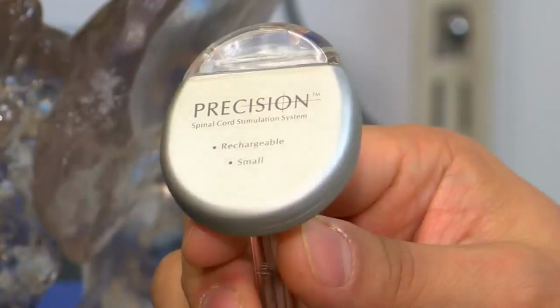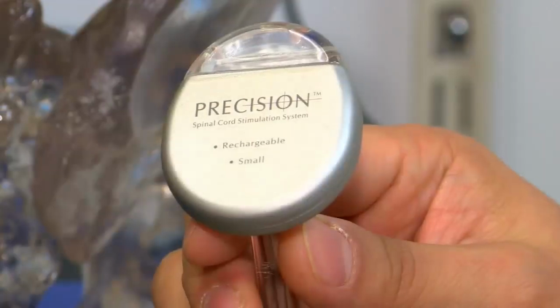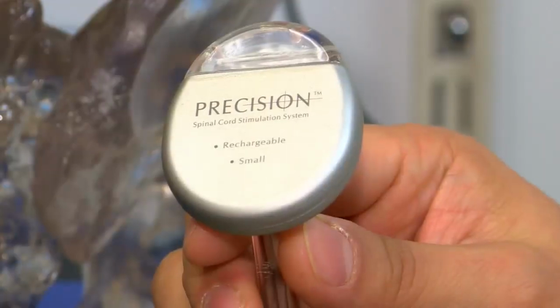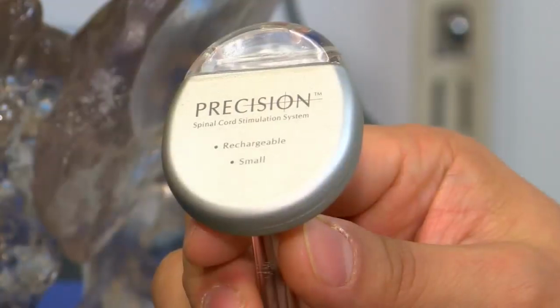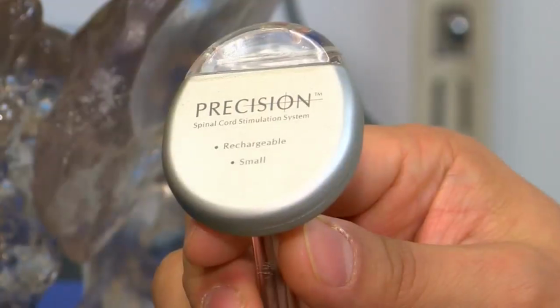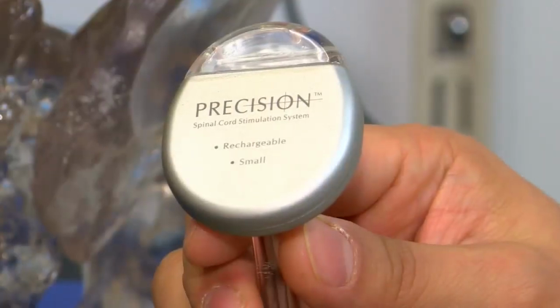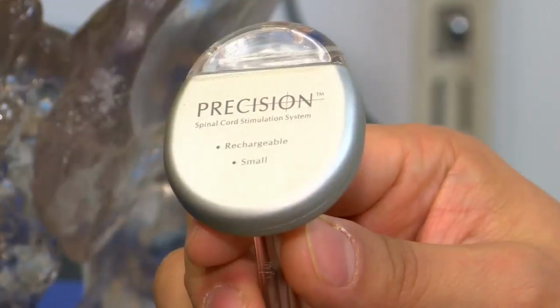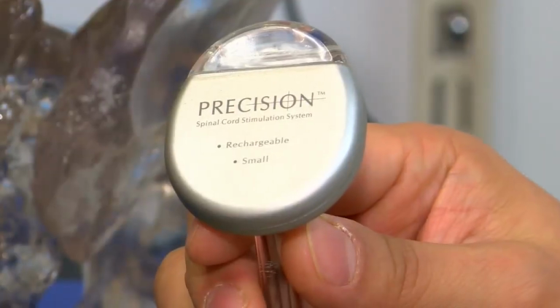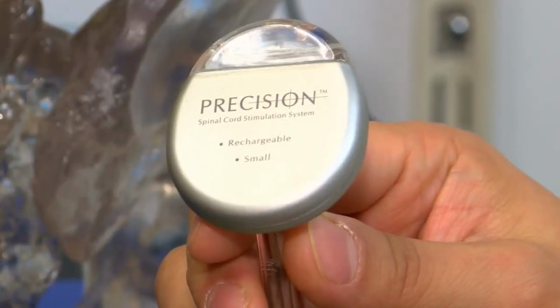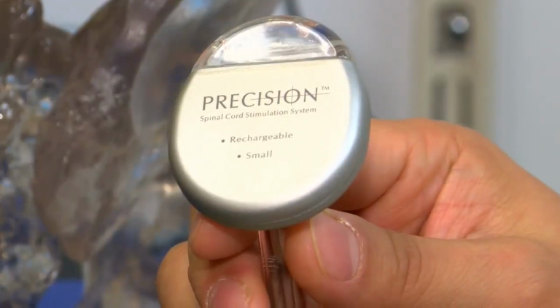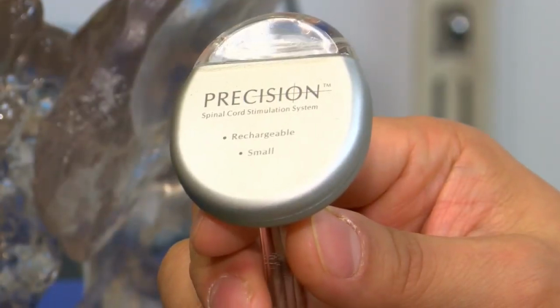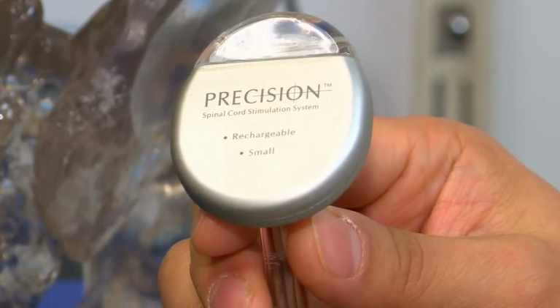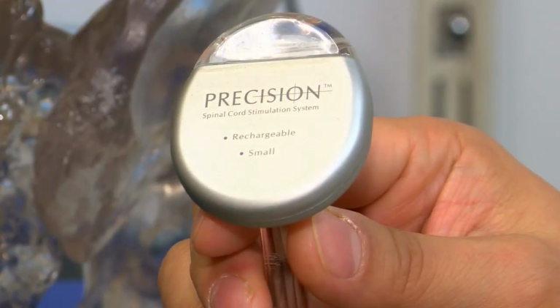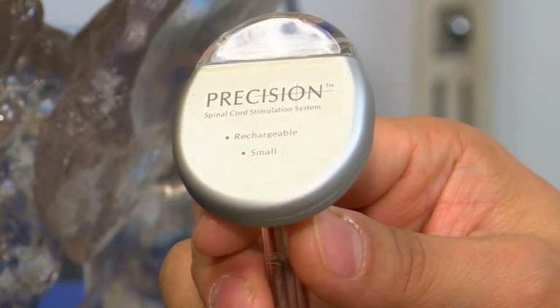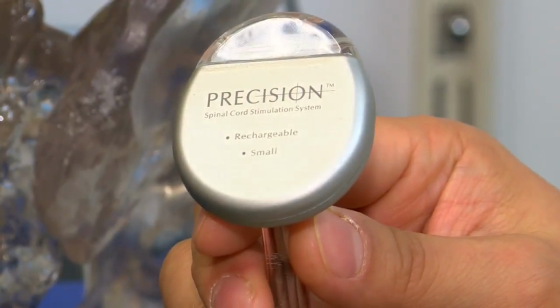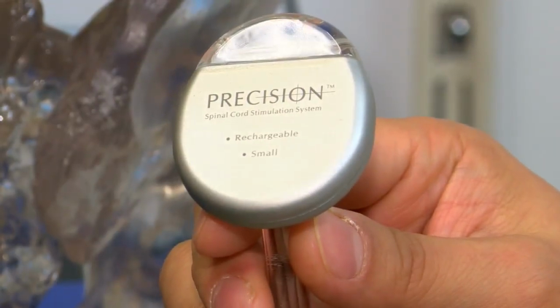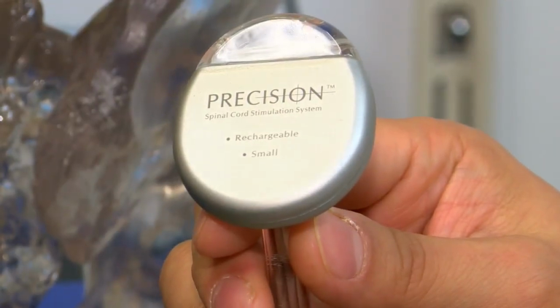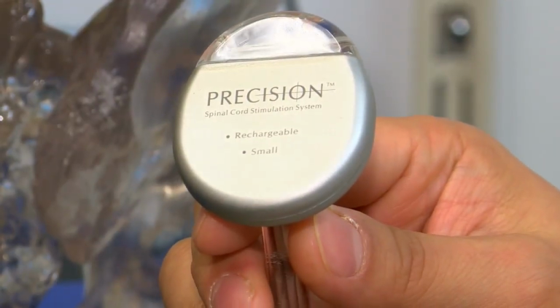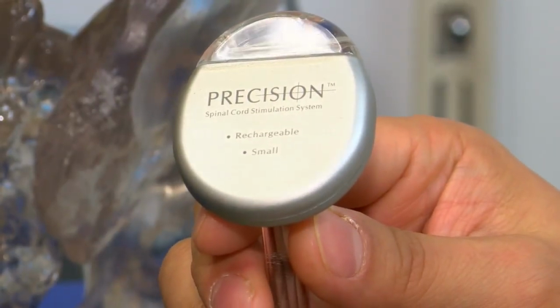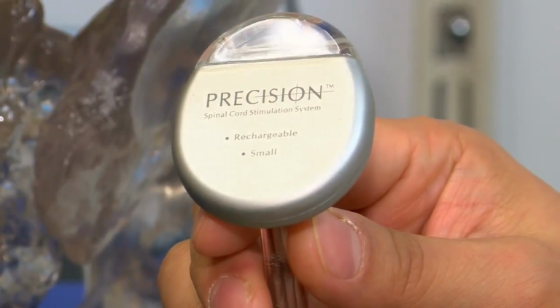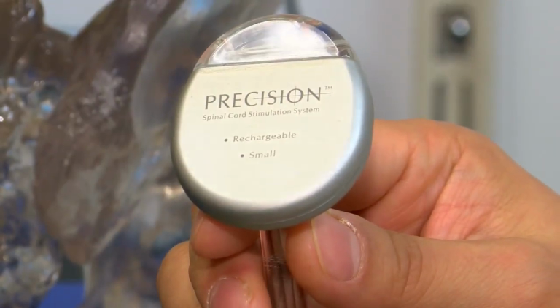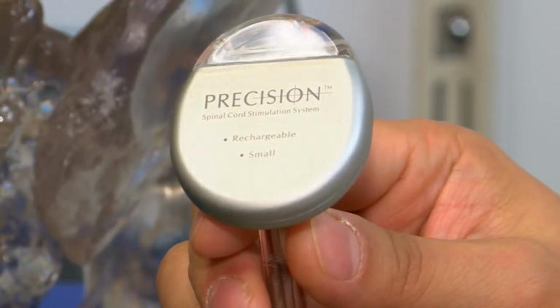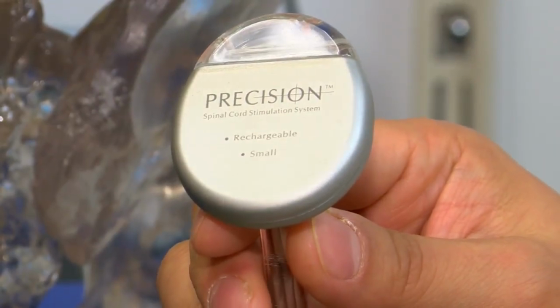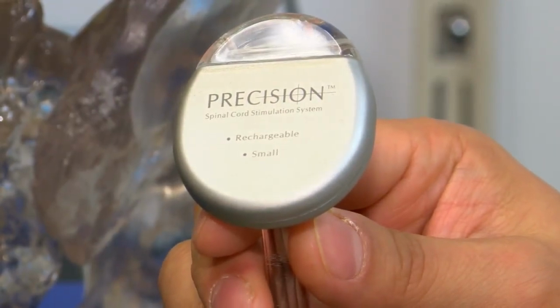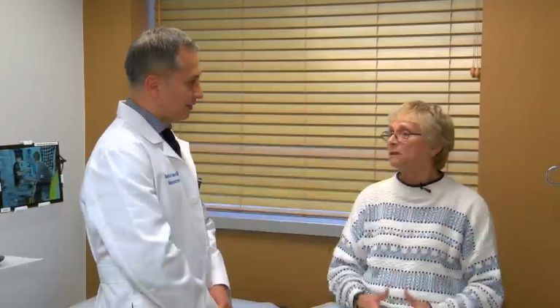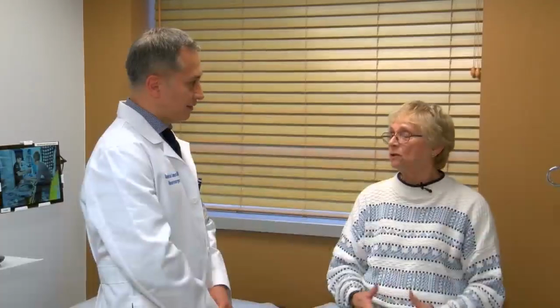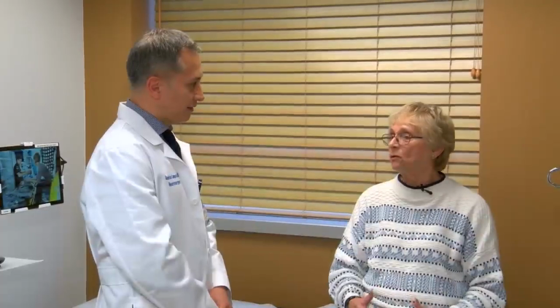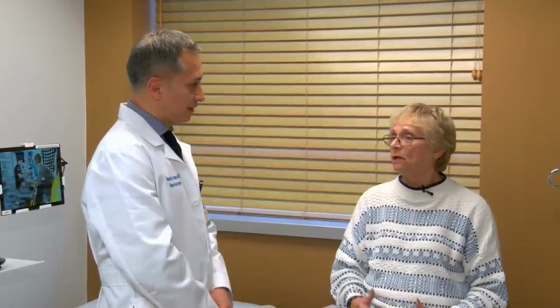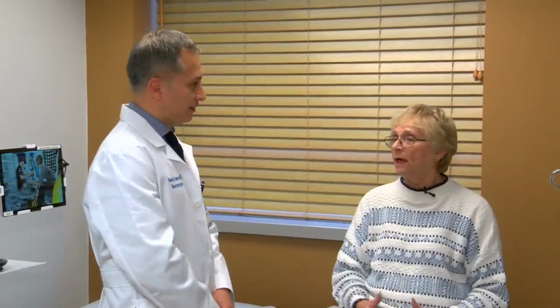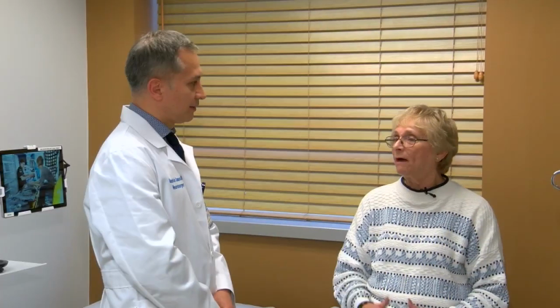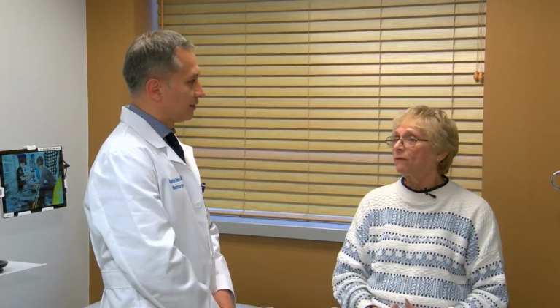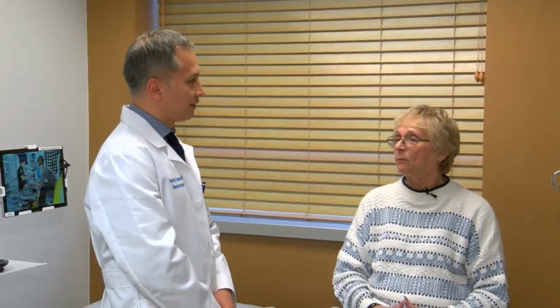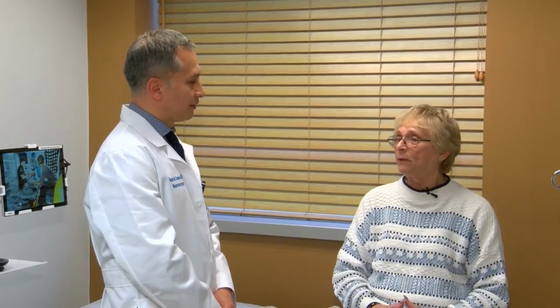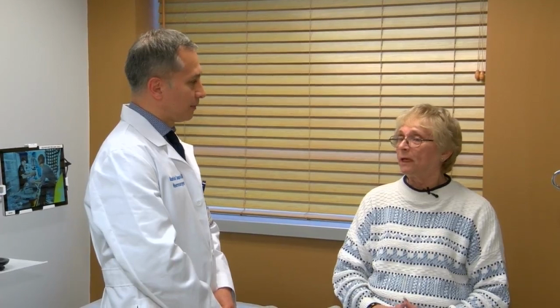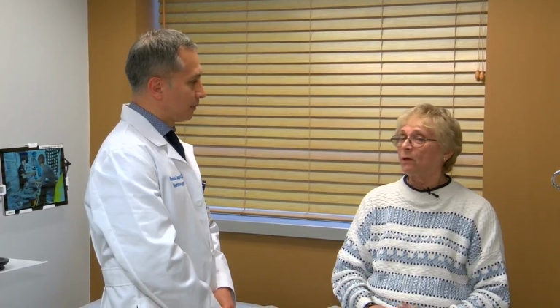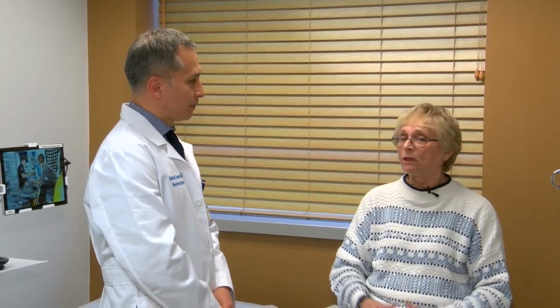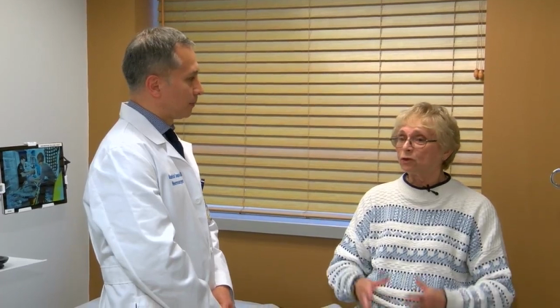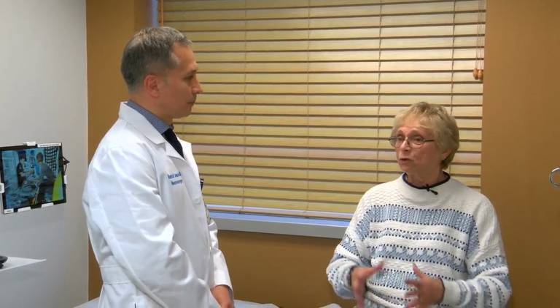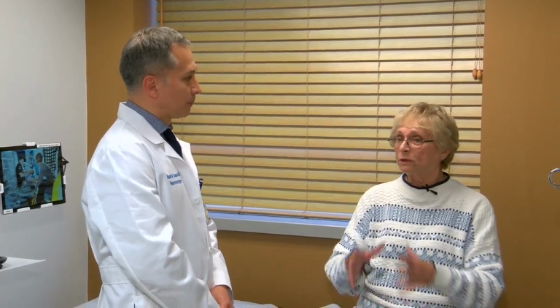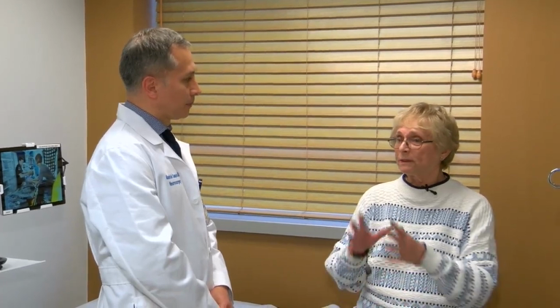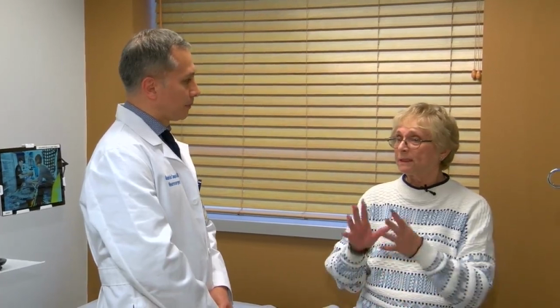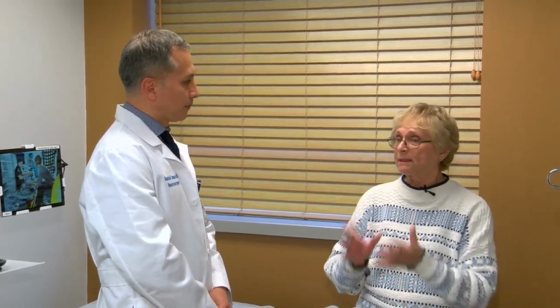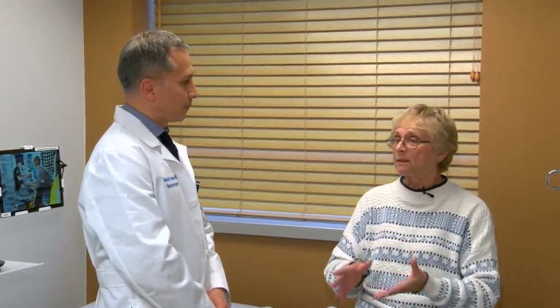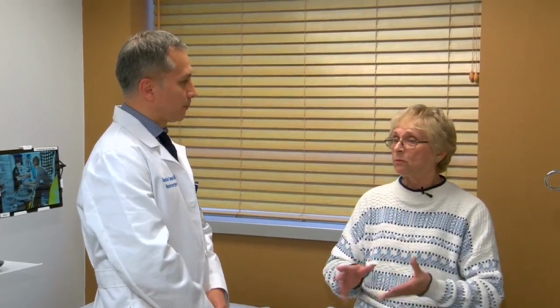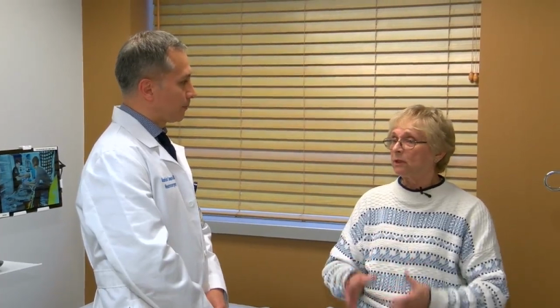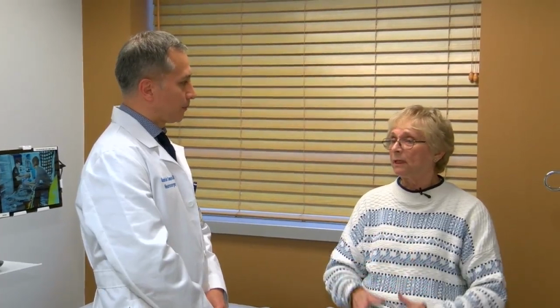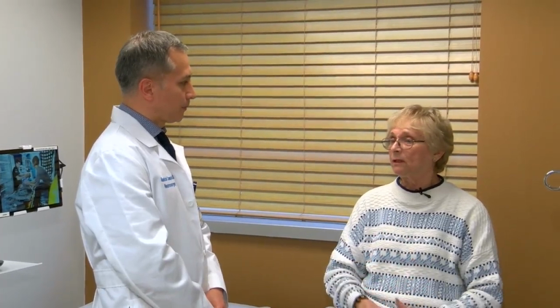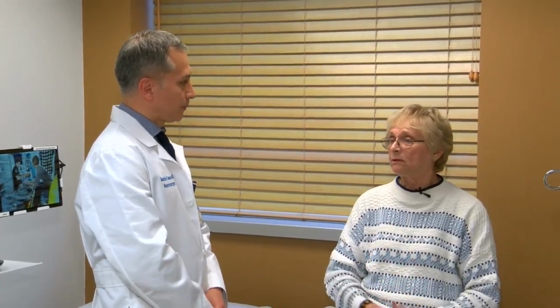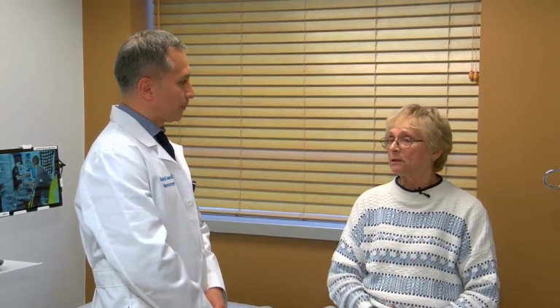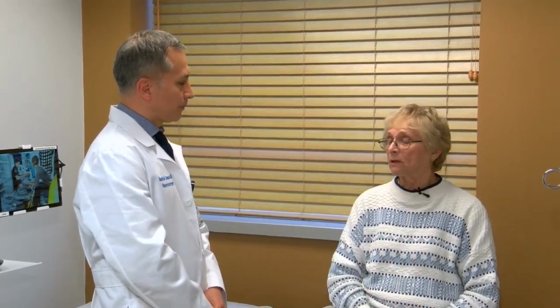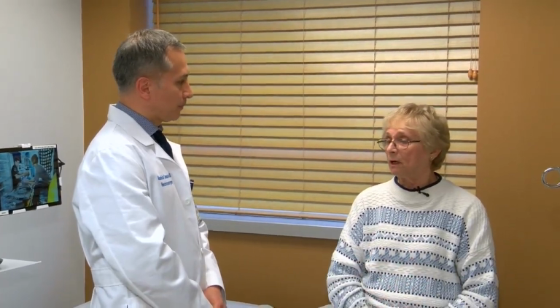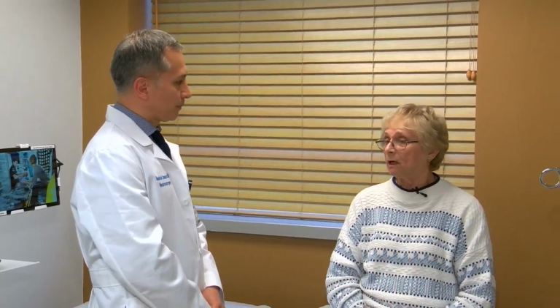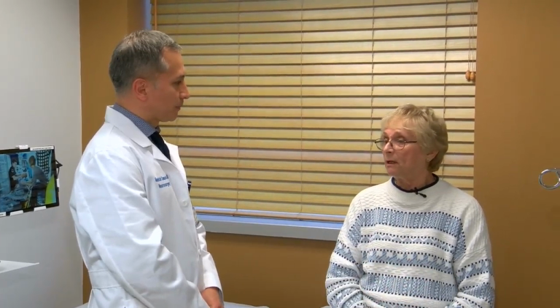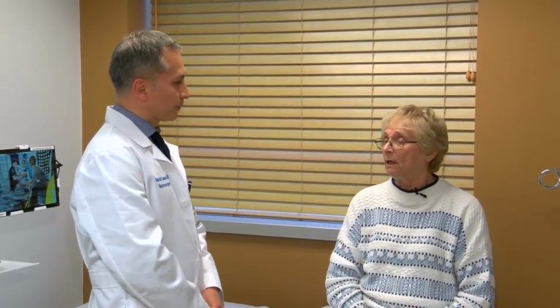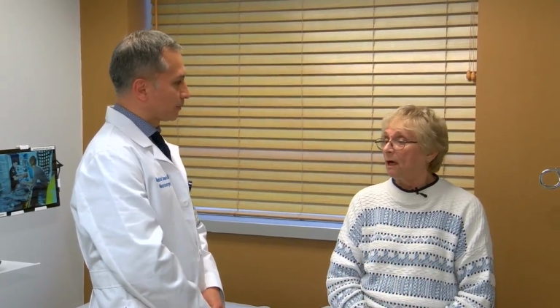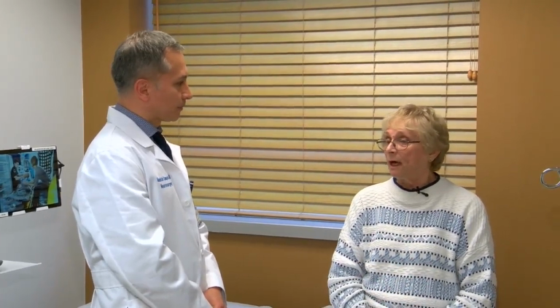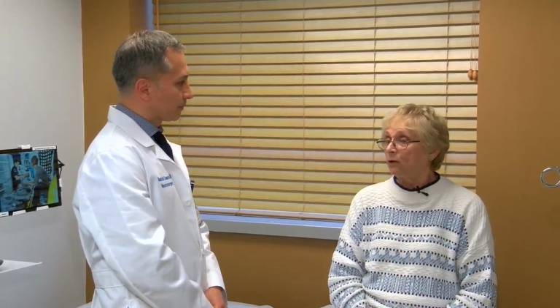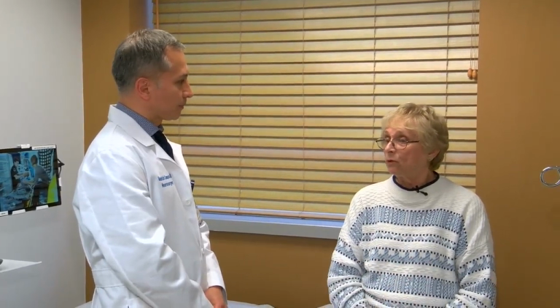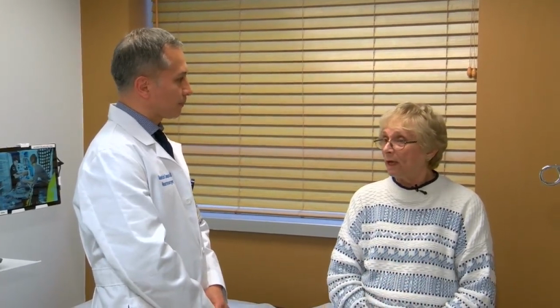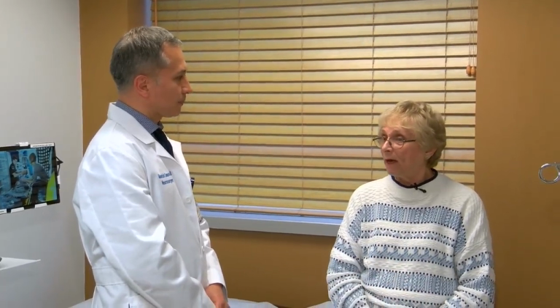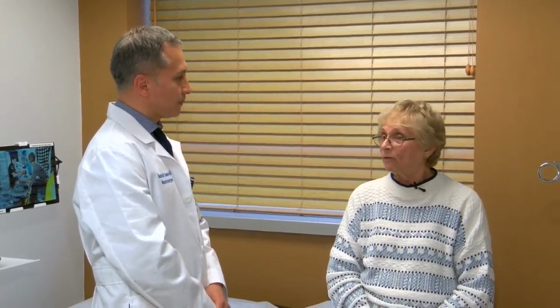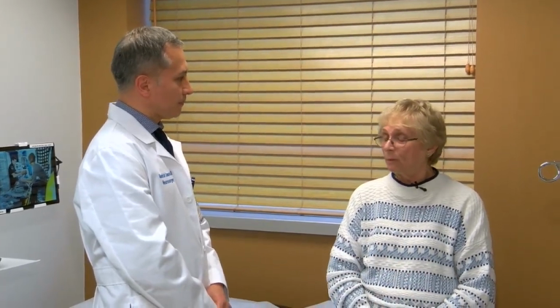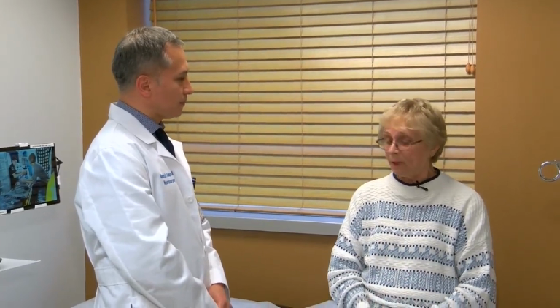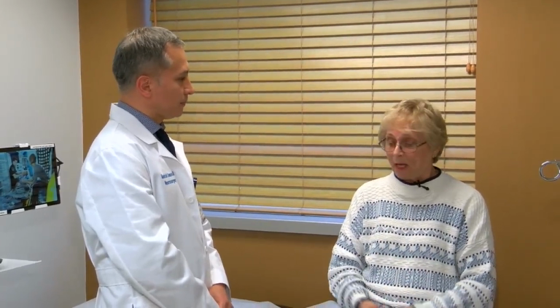She underwent the implantation procedure in July, and the result? "As soon as that stimulator is on, I don't have the pain."